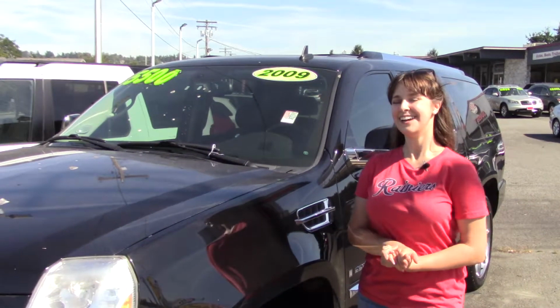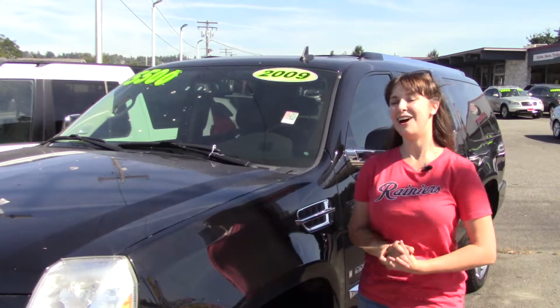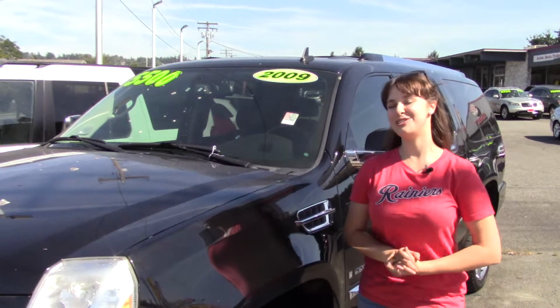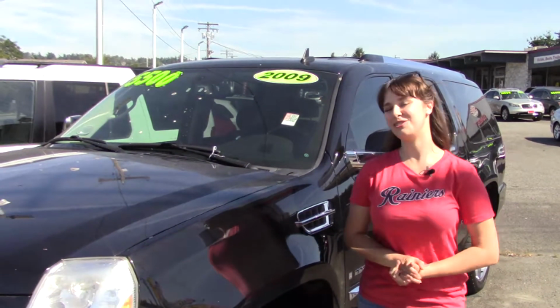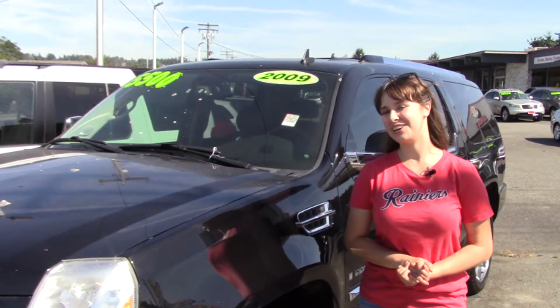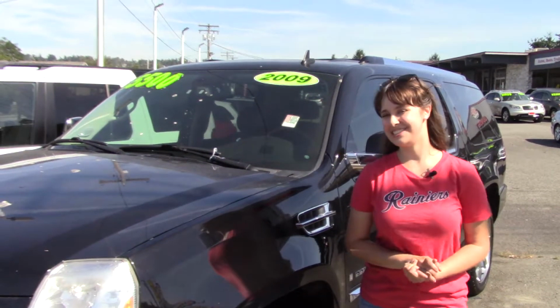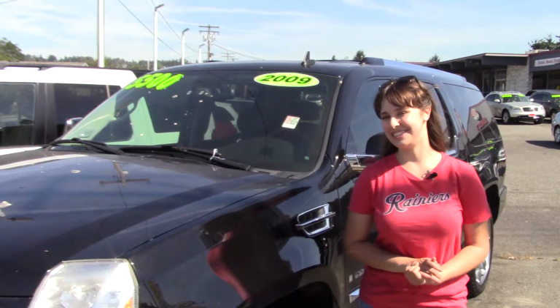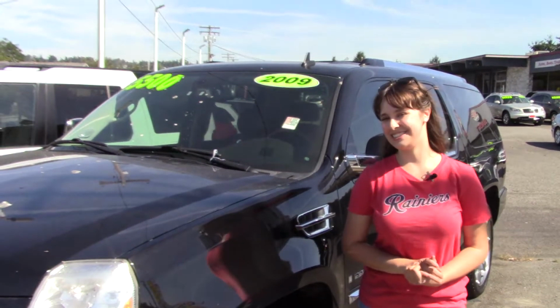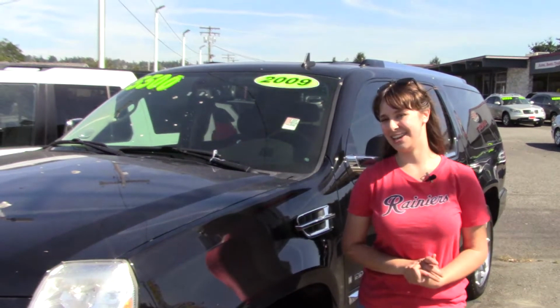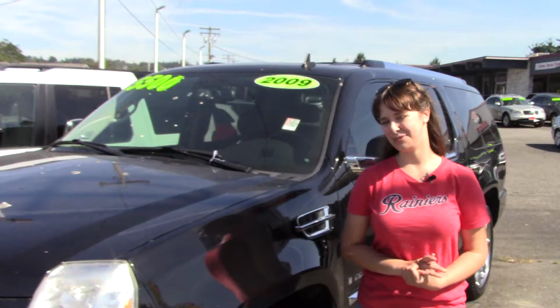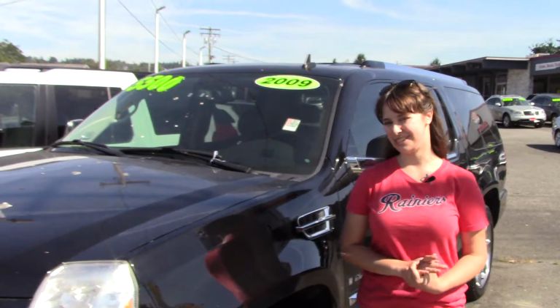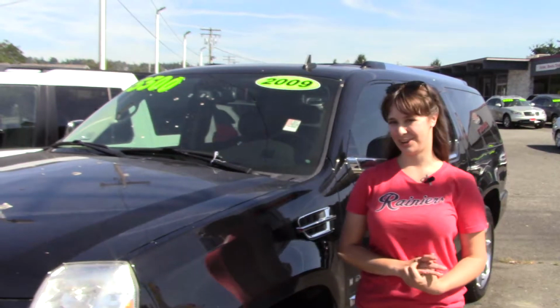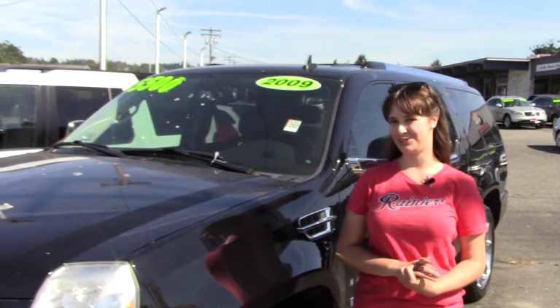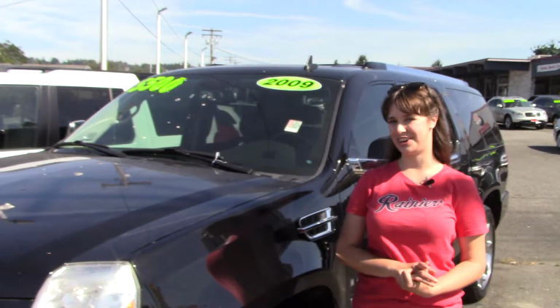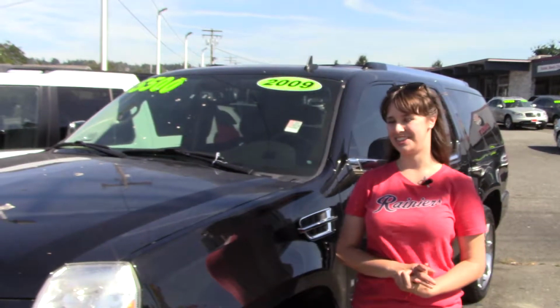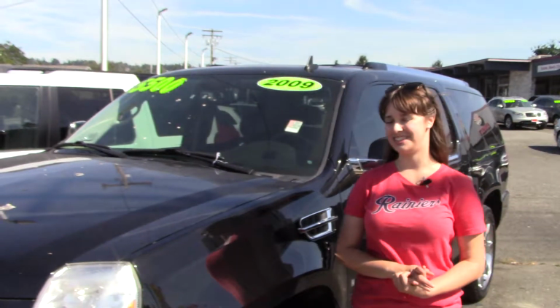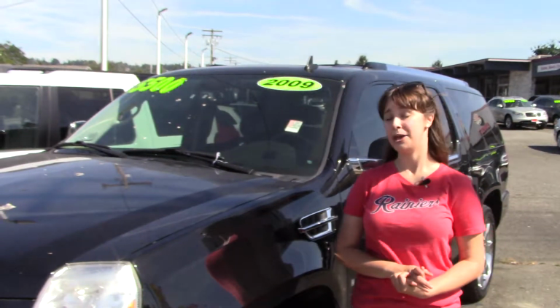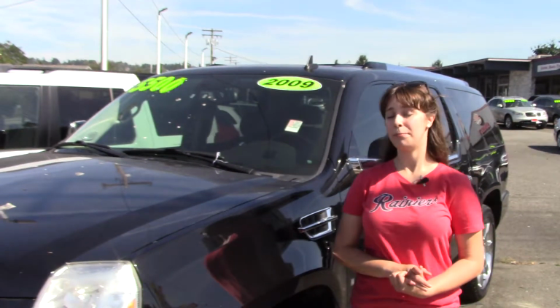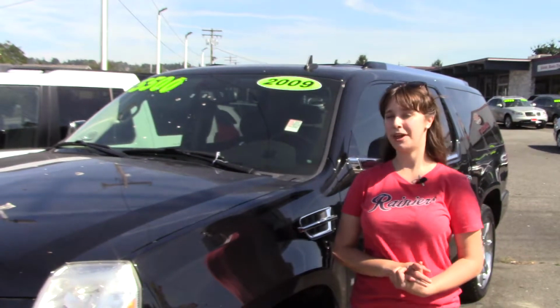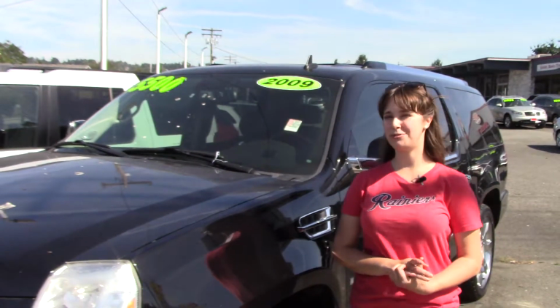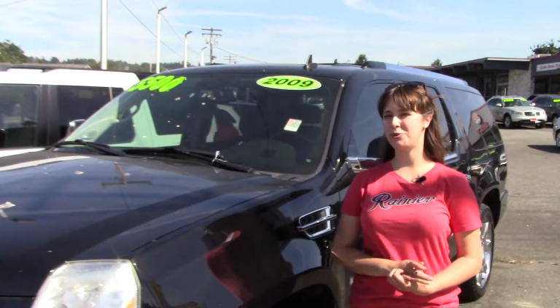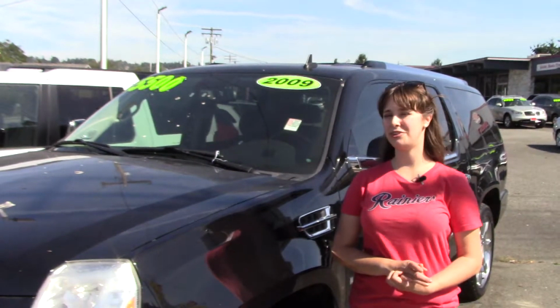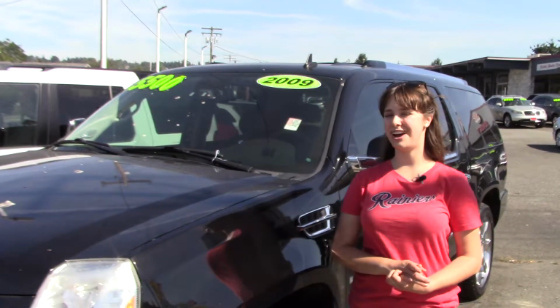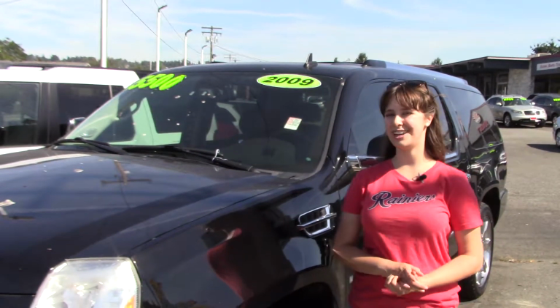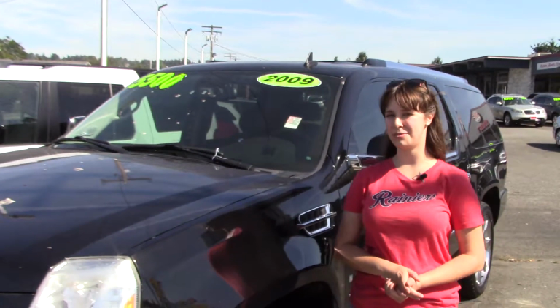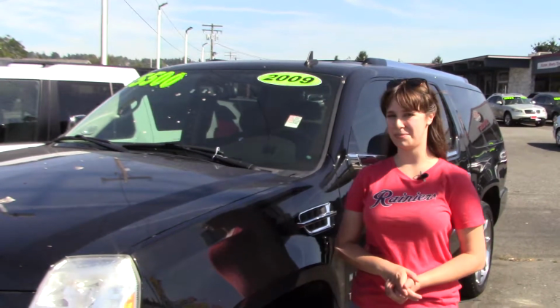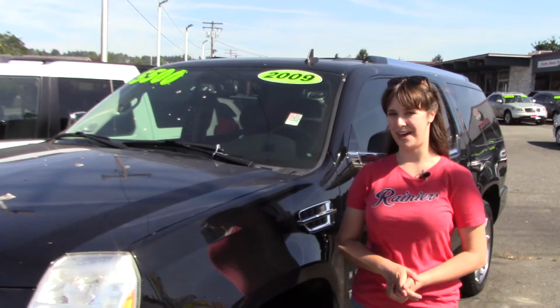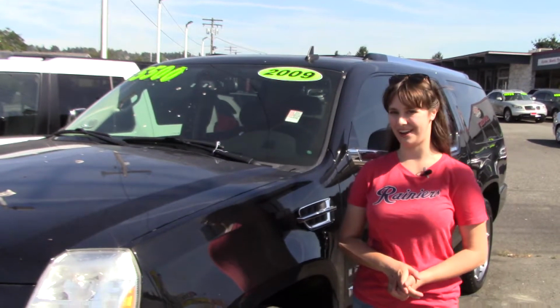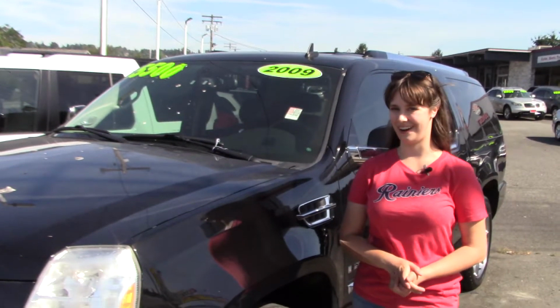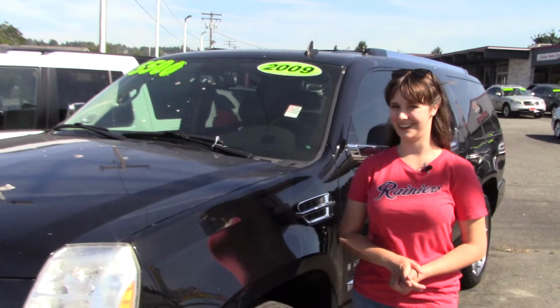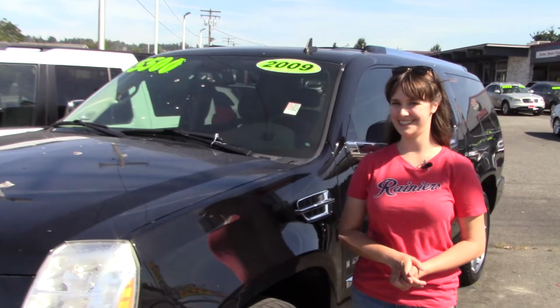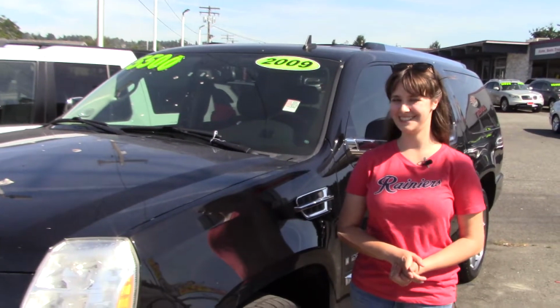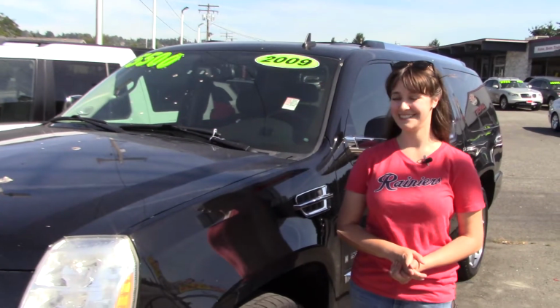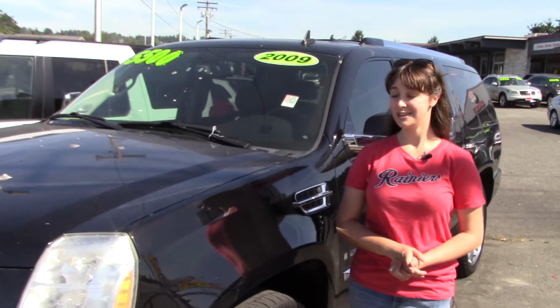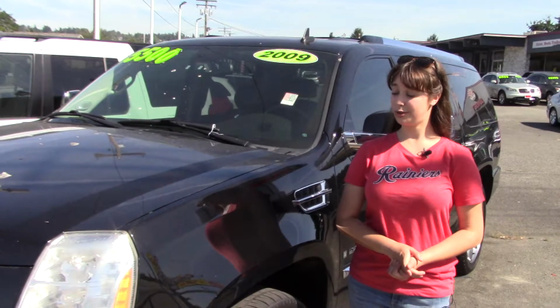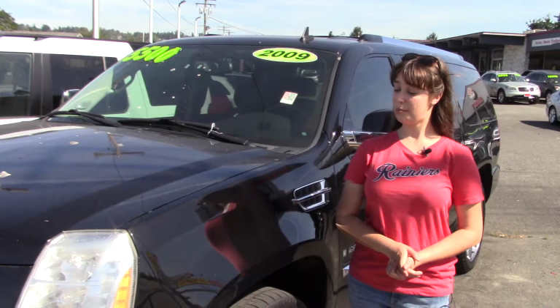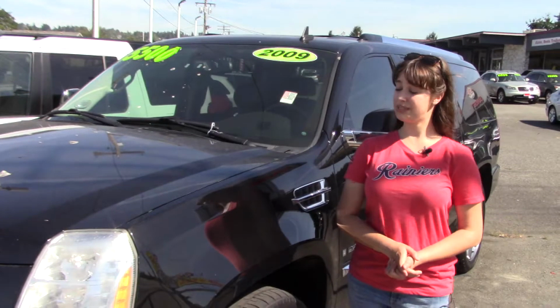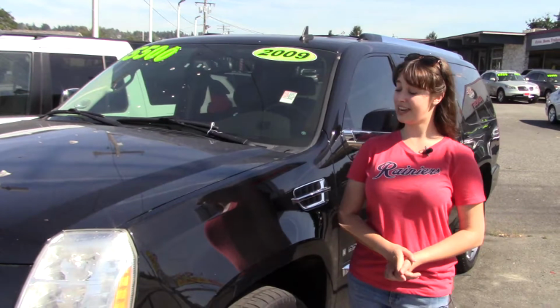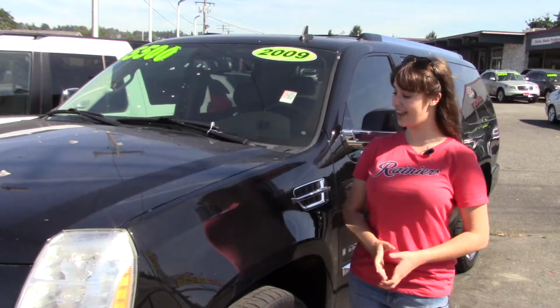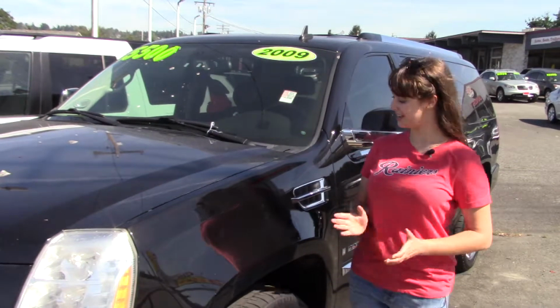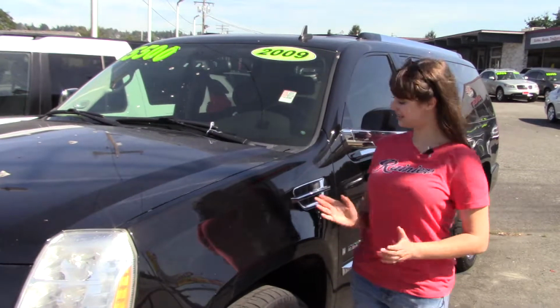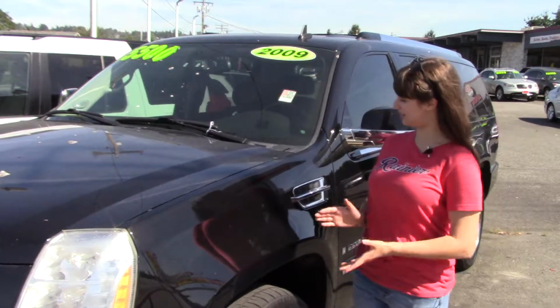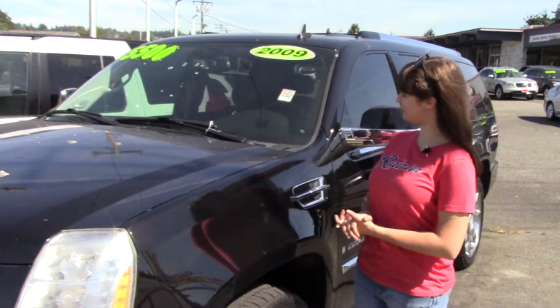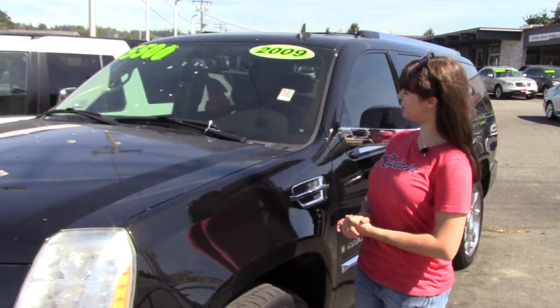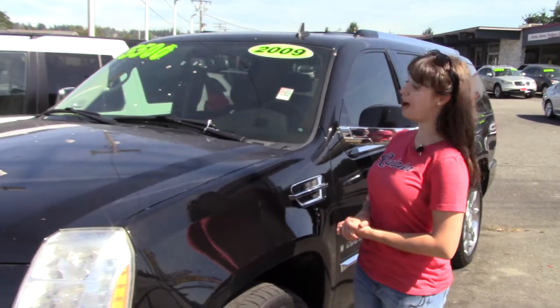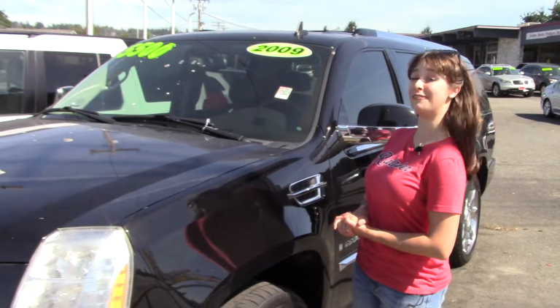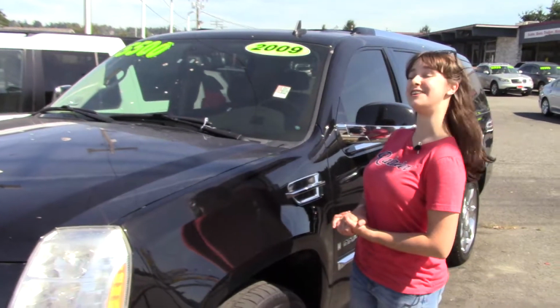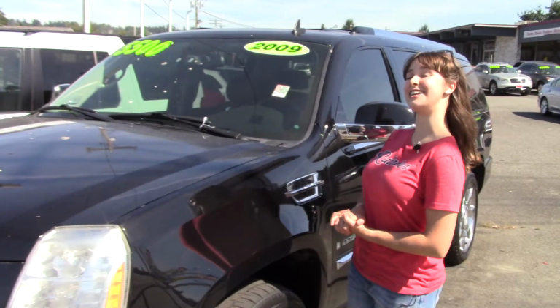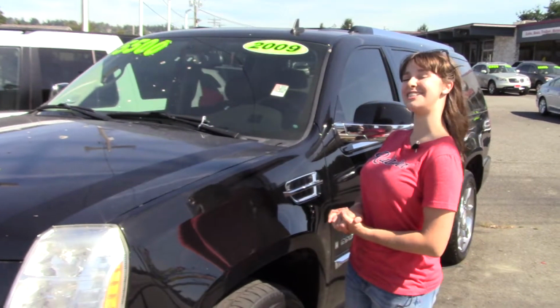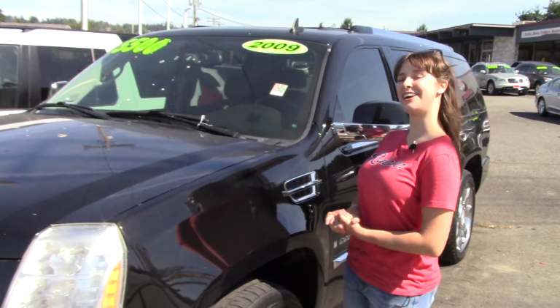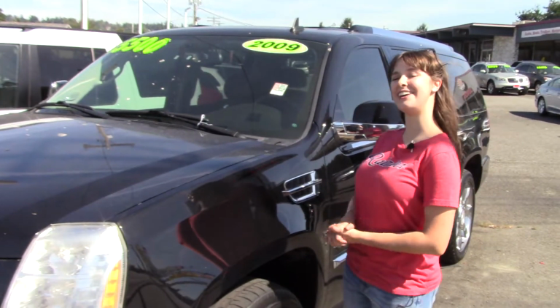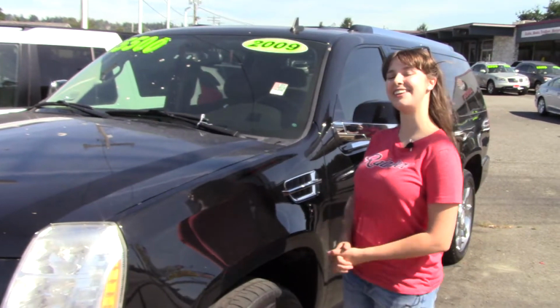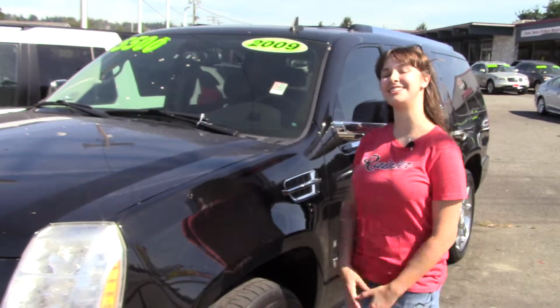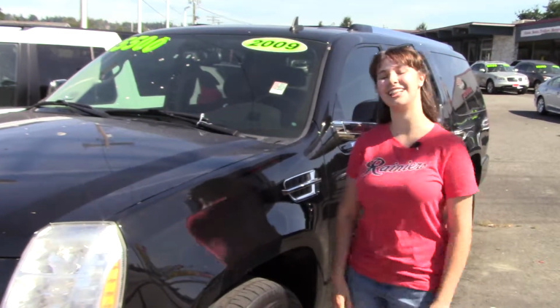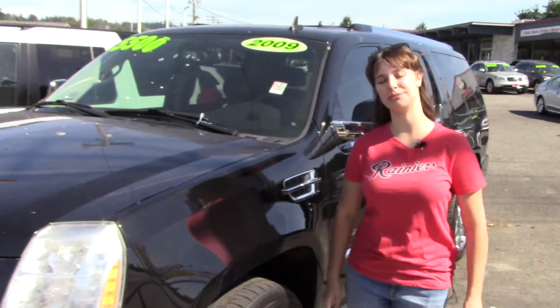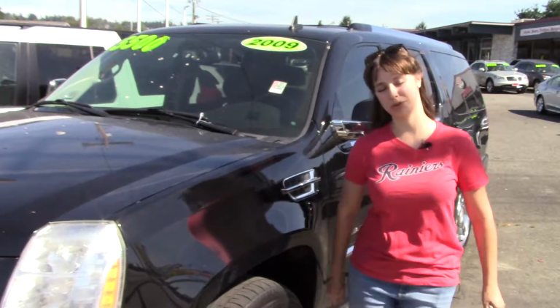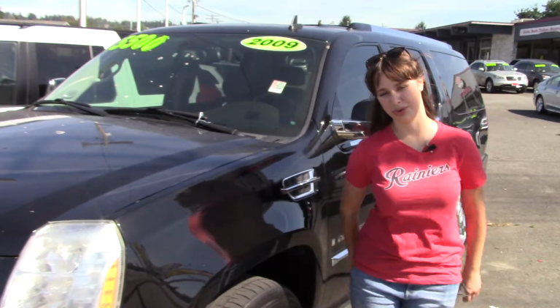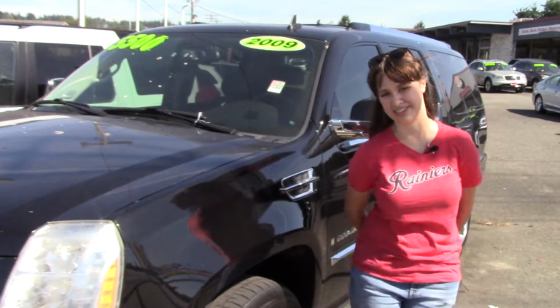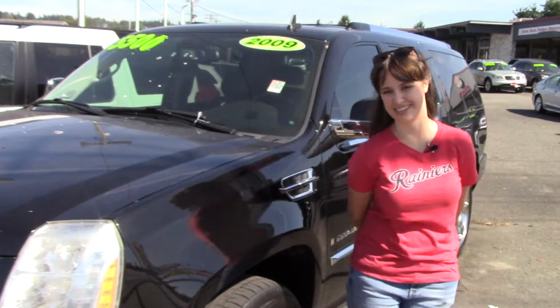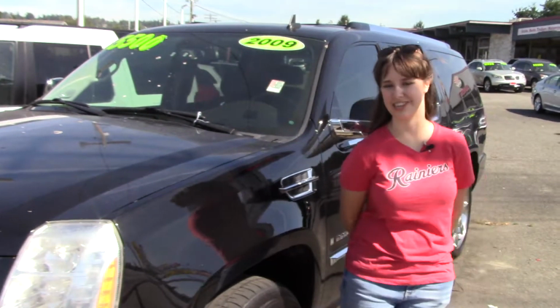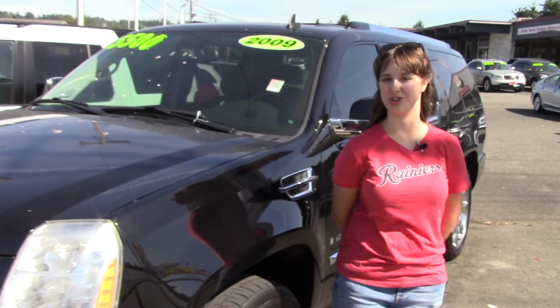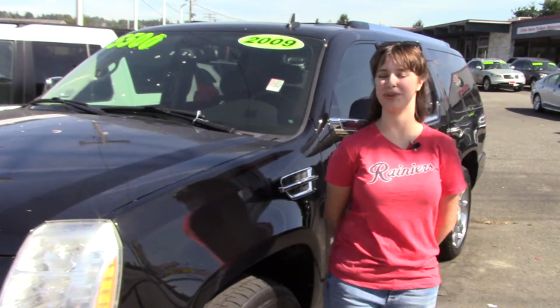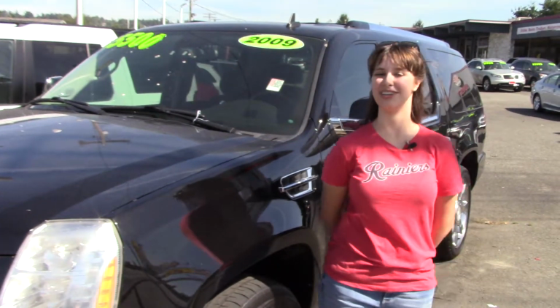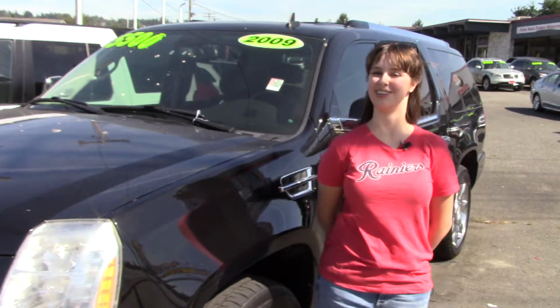Also, here at Sunset we take your trade-ins, paid for or not, and we buy cars. So come in today, take your new car for a test drive, and tell them Jordan sent you when you do.